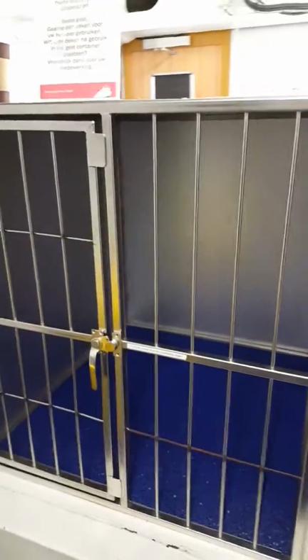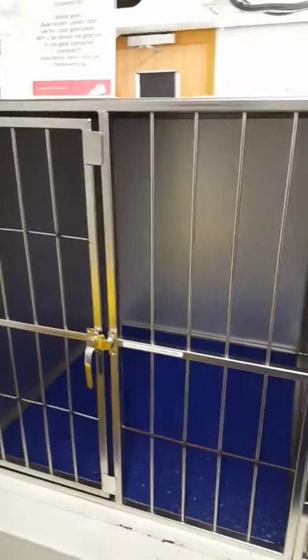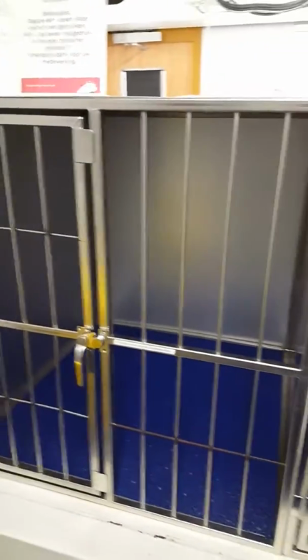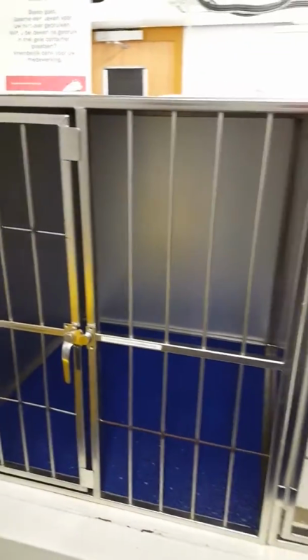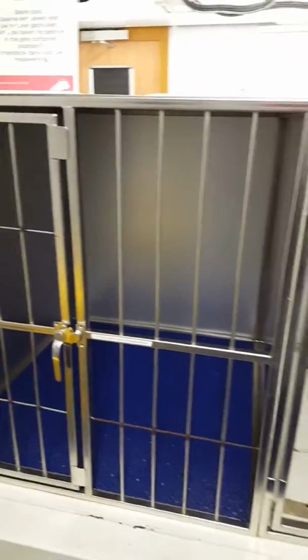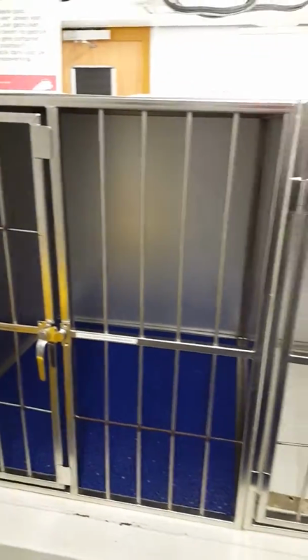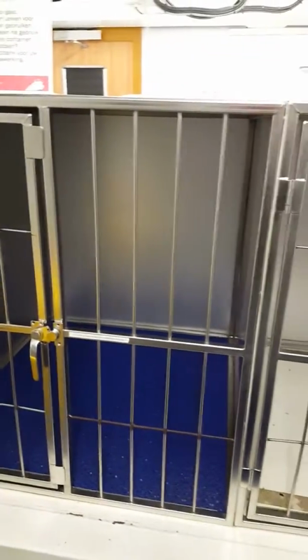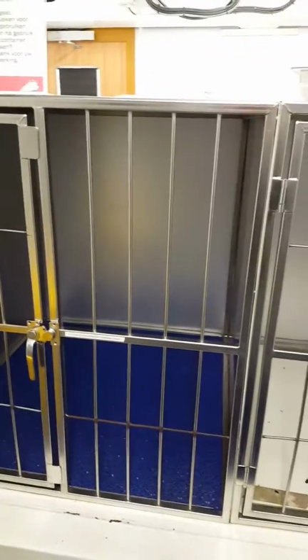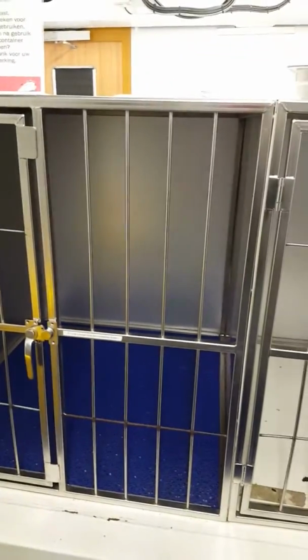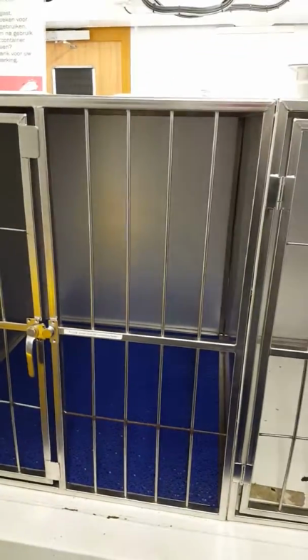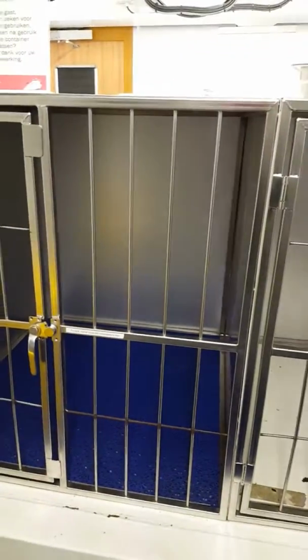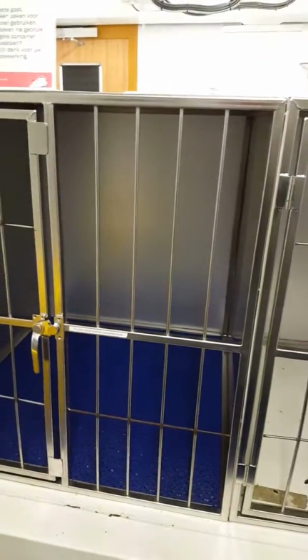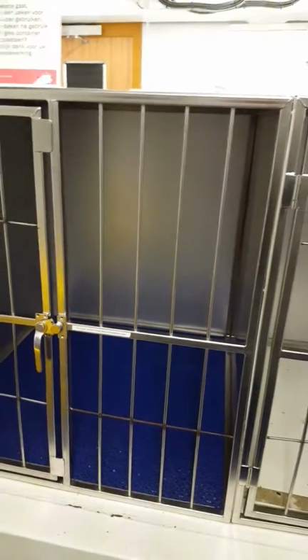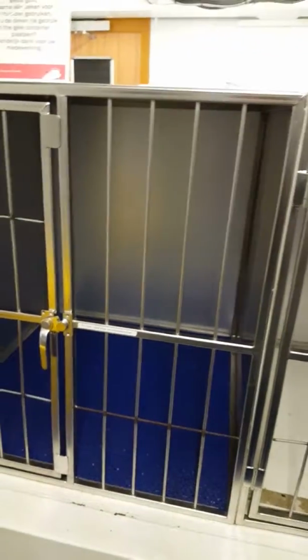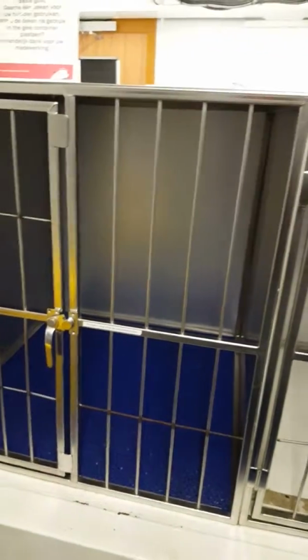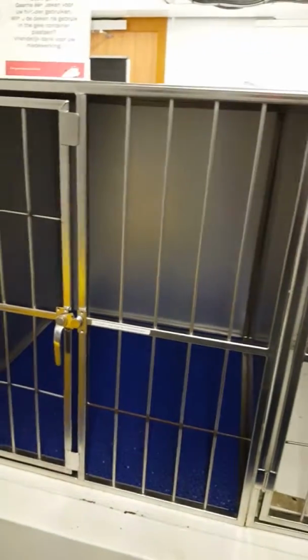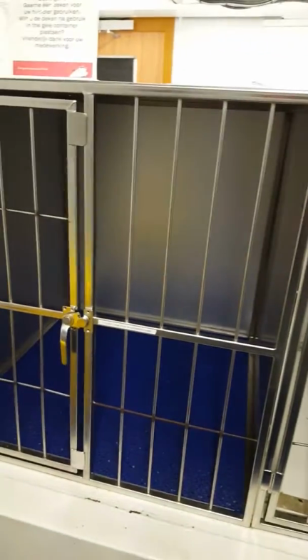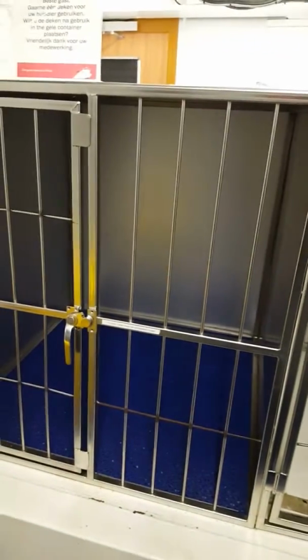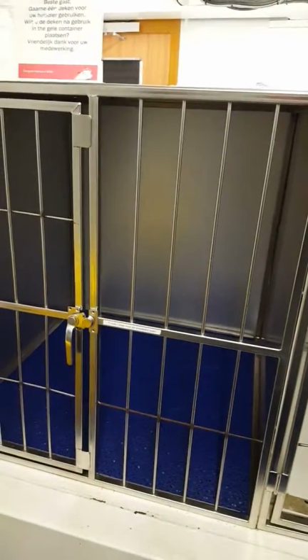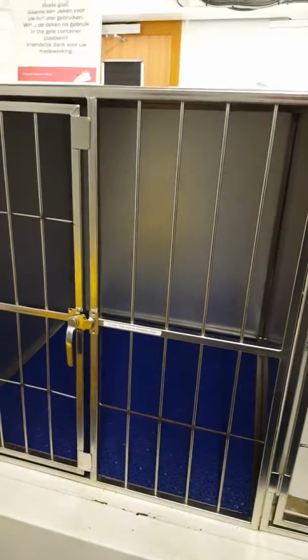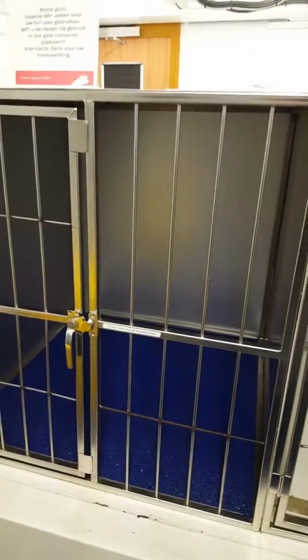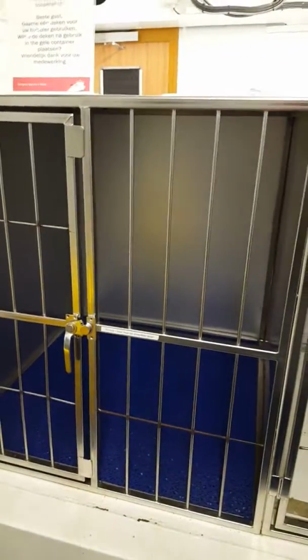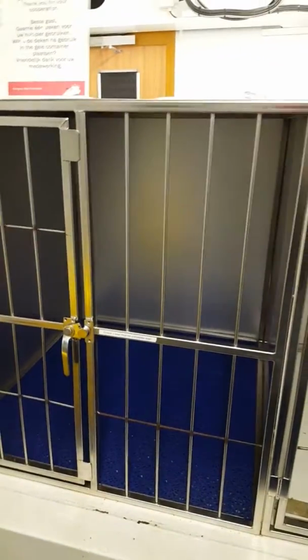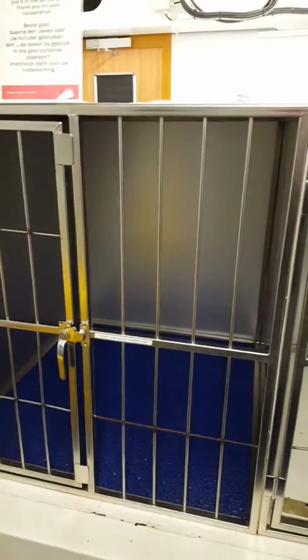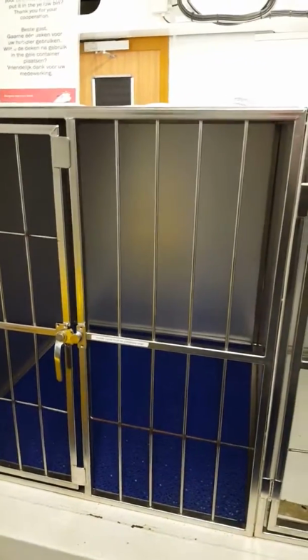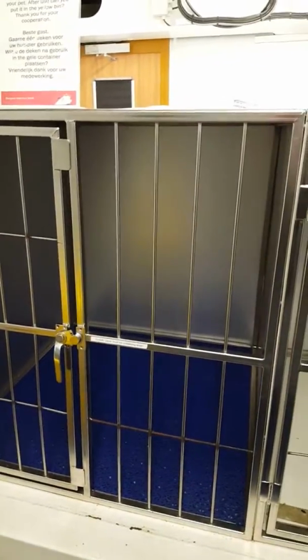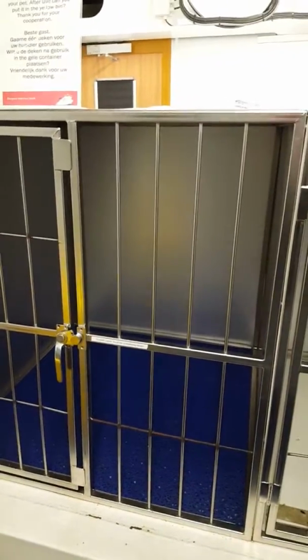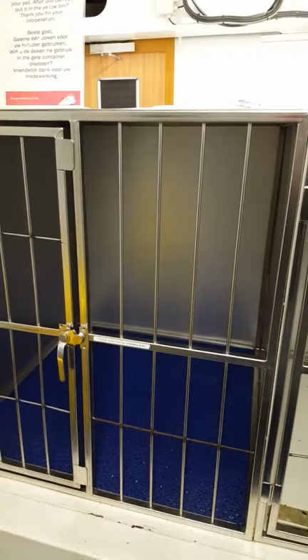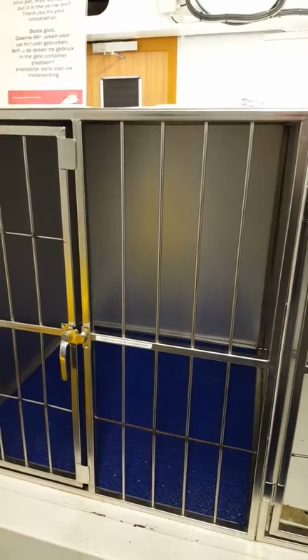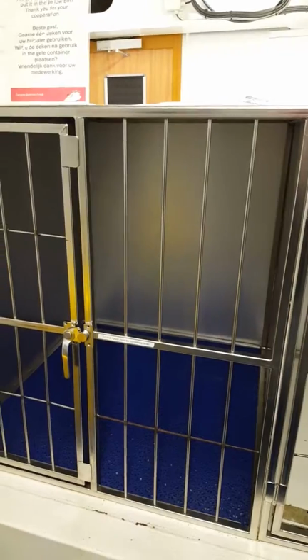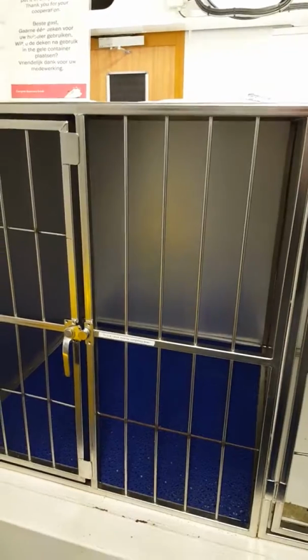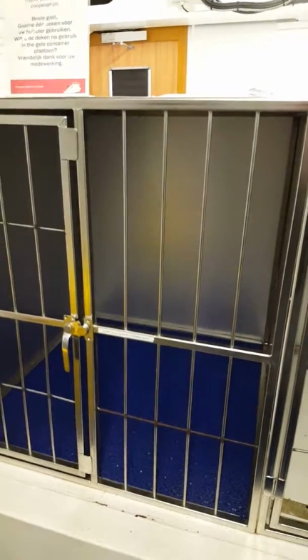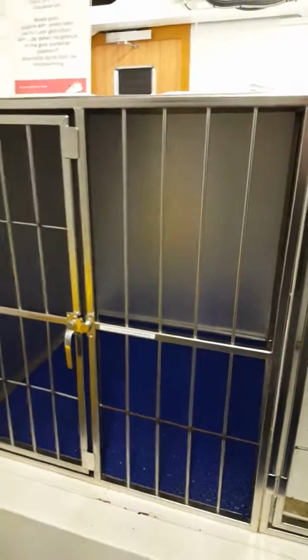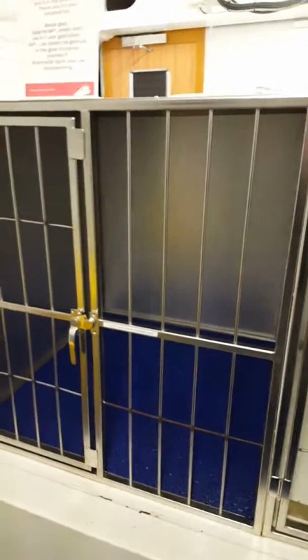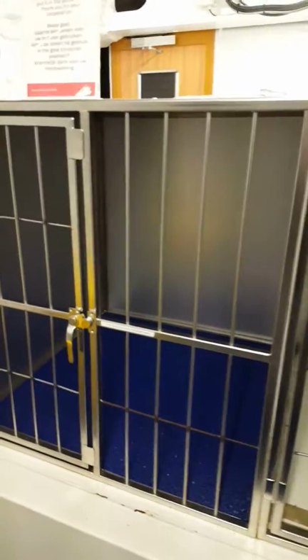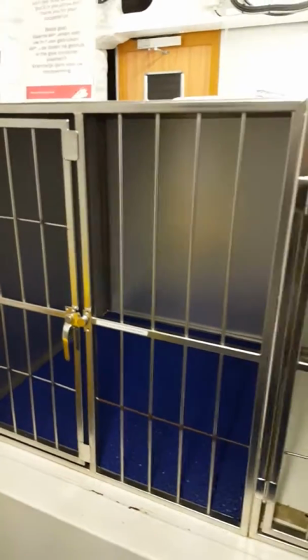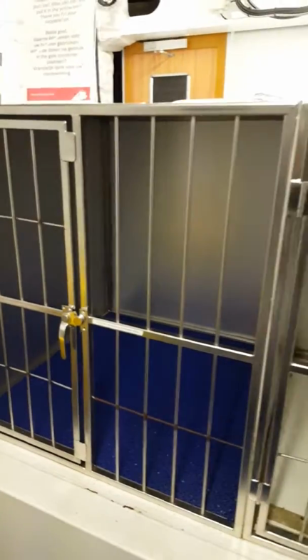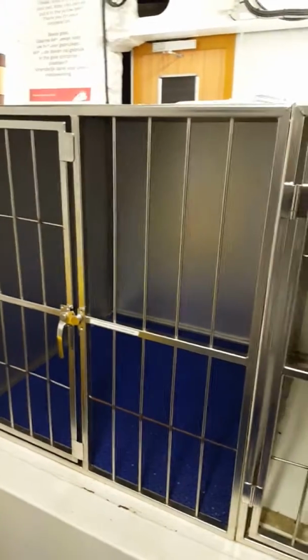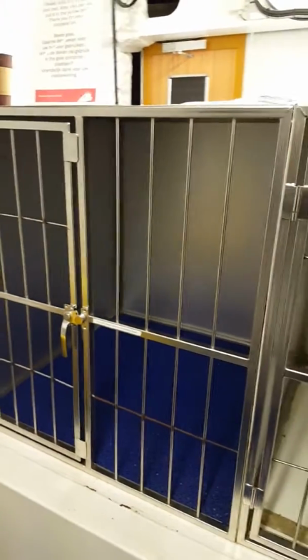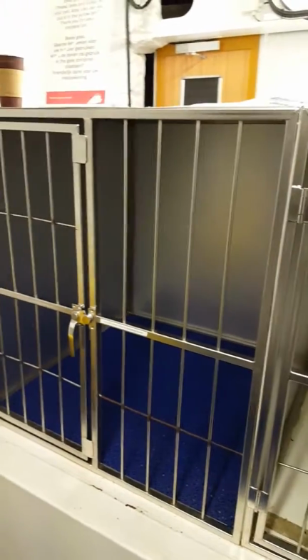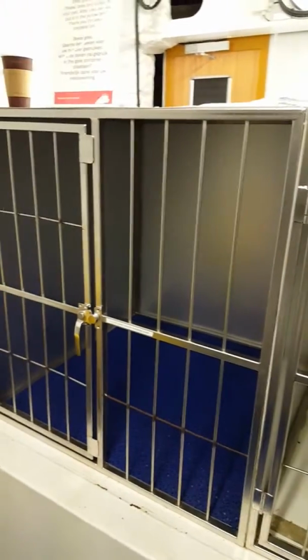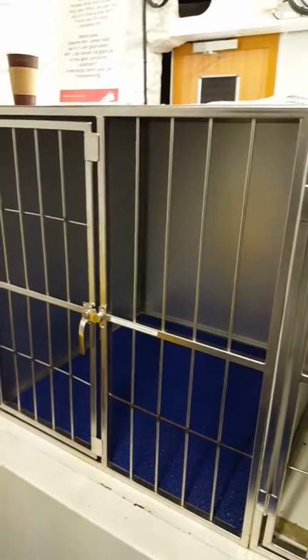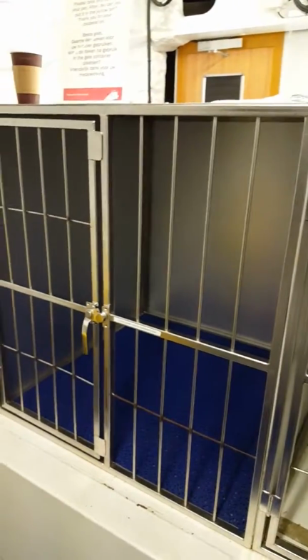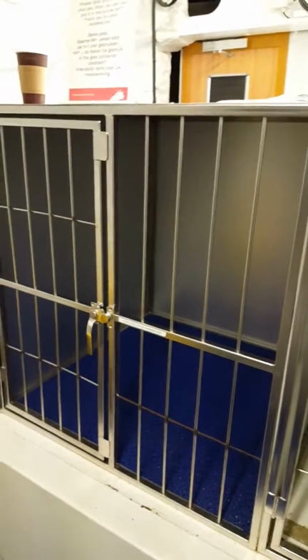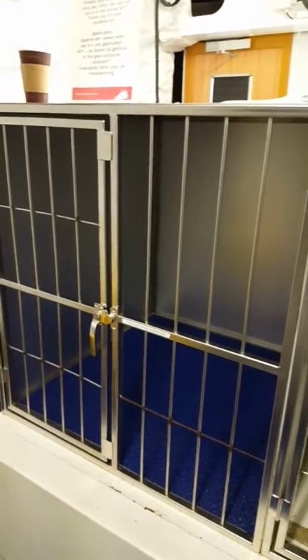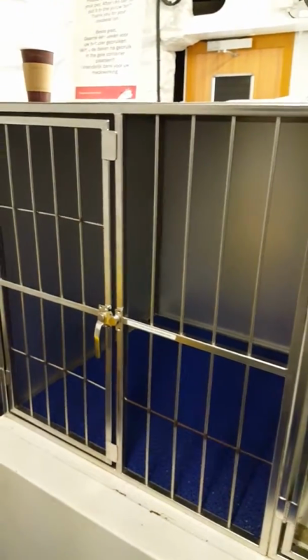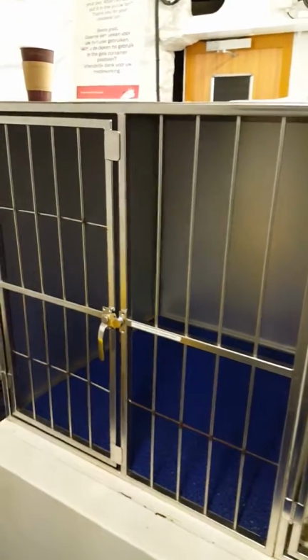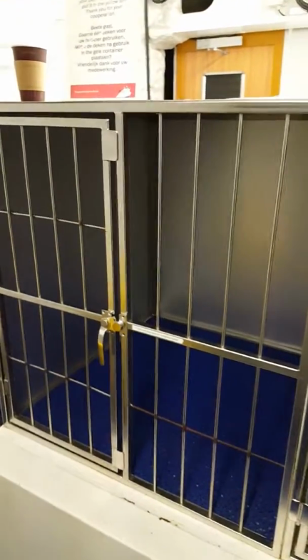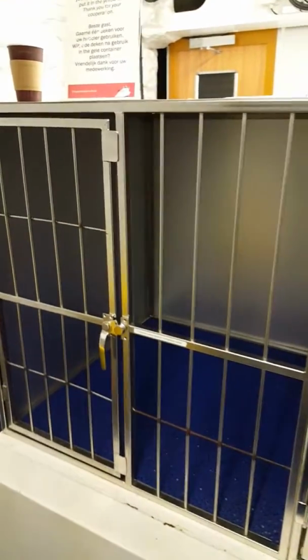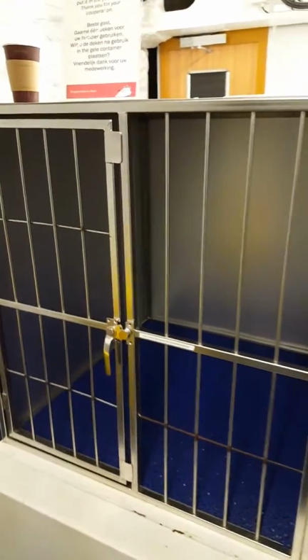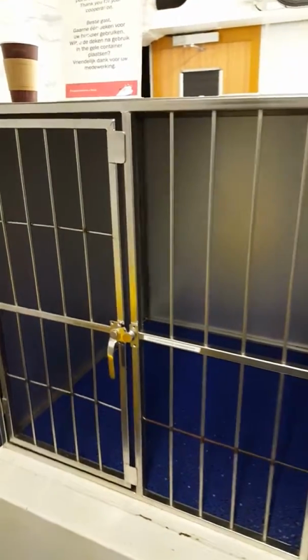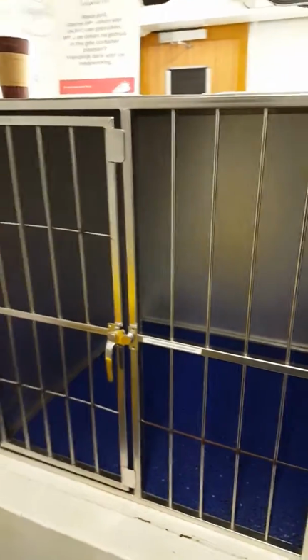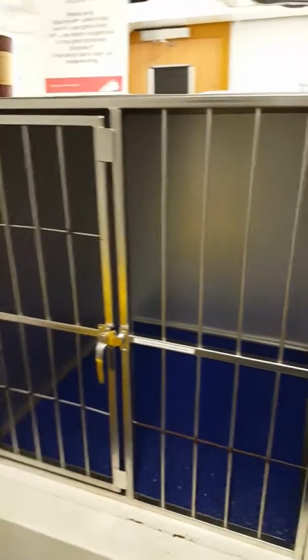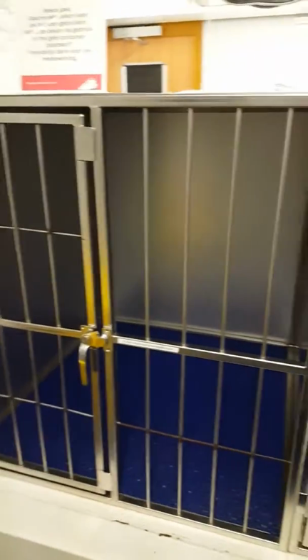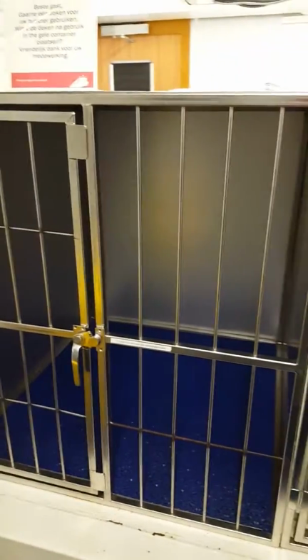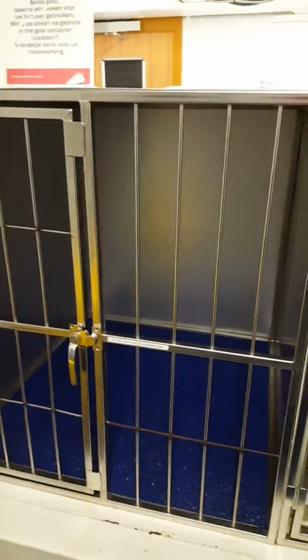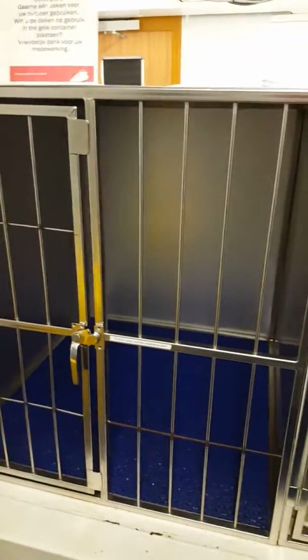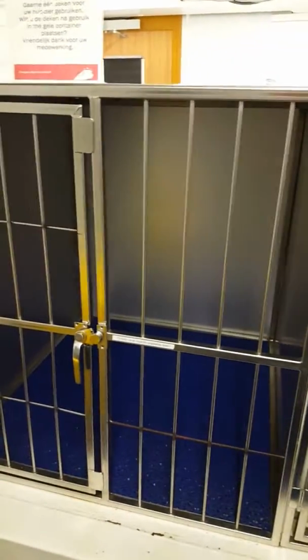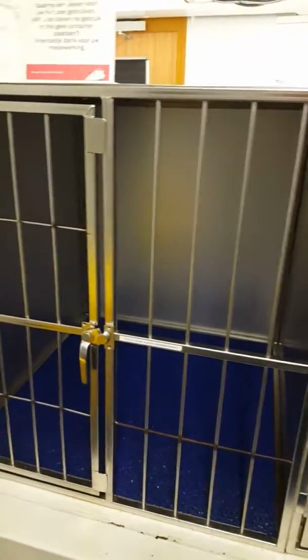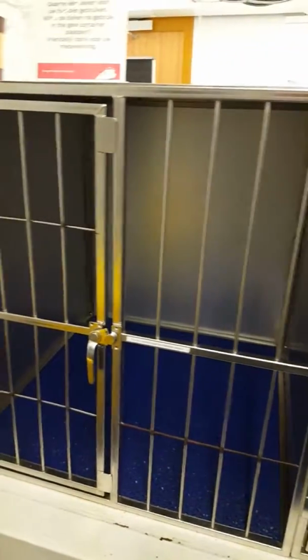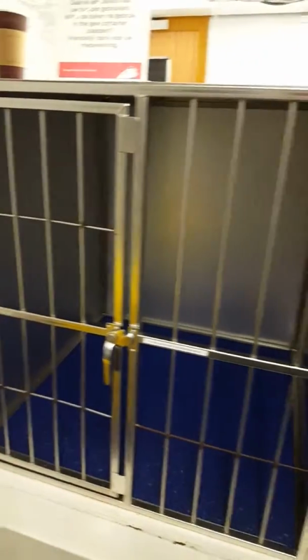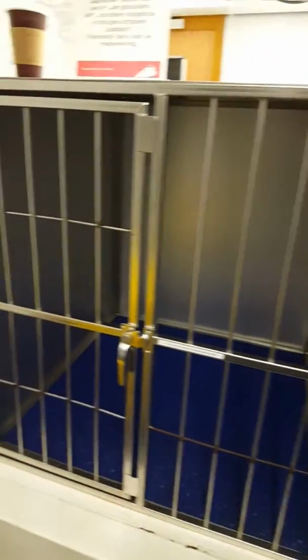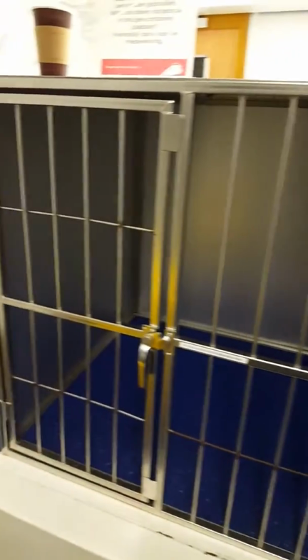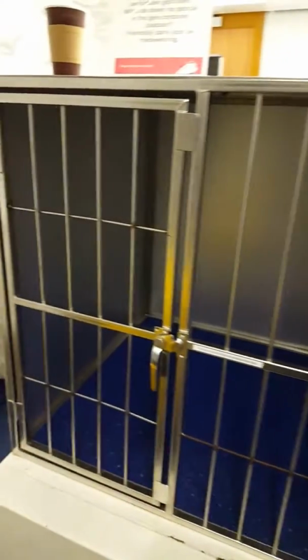We put Jack in this one here. He's a miniature labradoodle, about 20 inches. This crate is probably about four times bigger than he was.